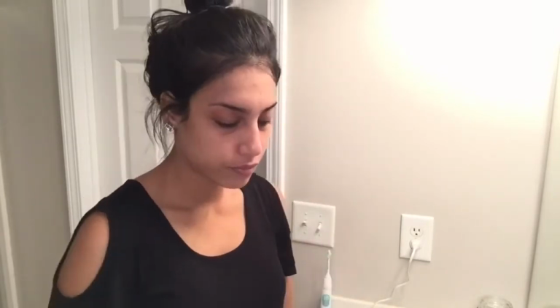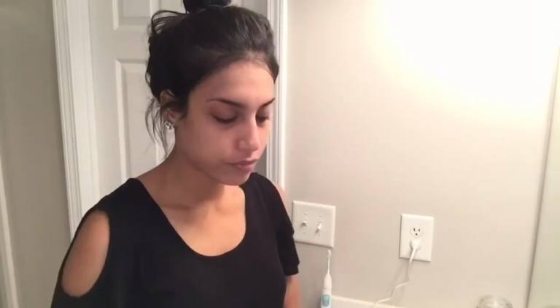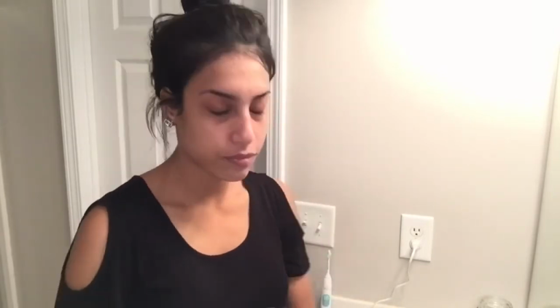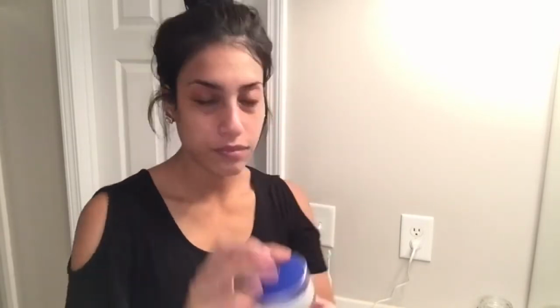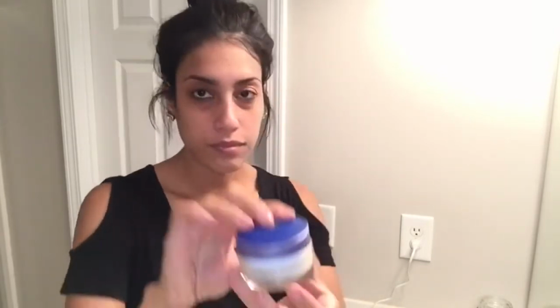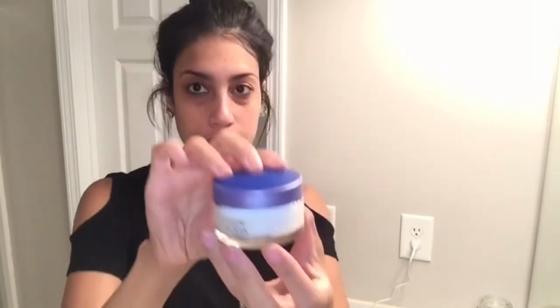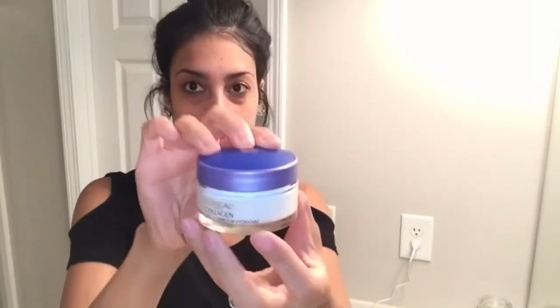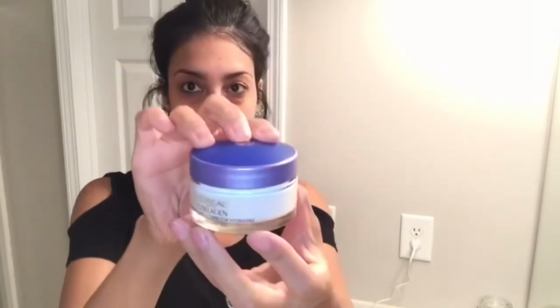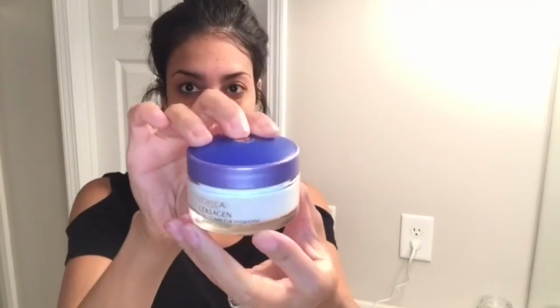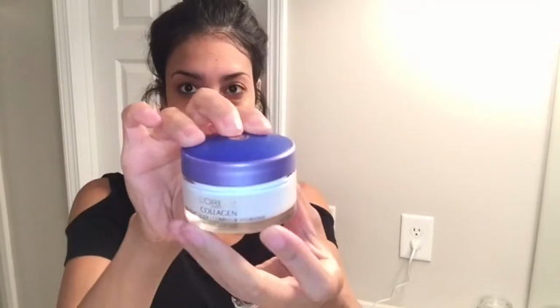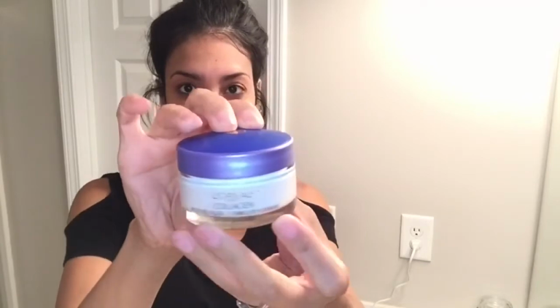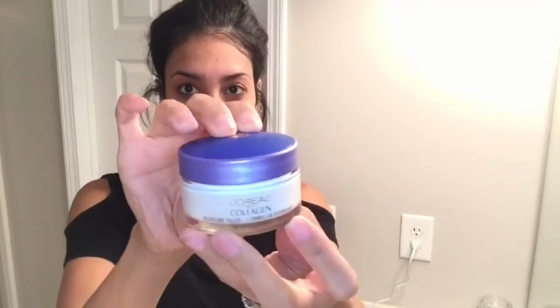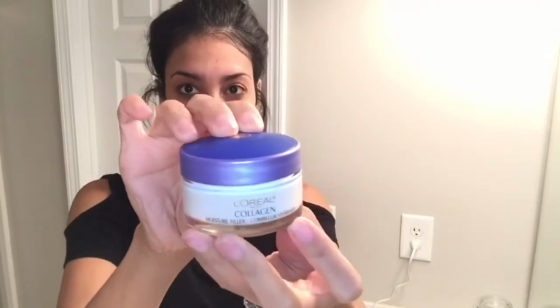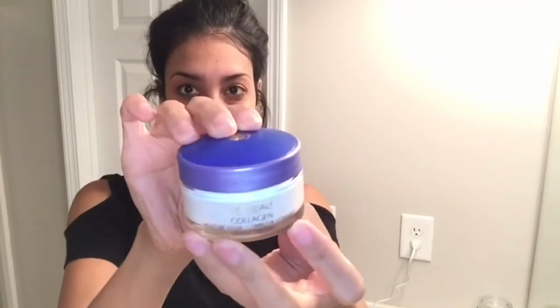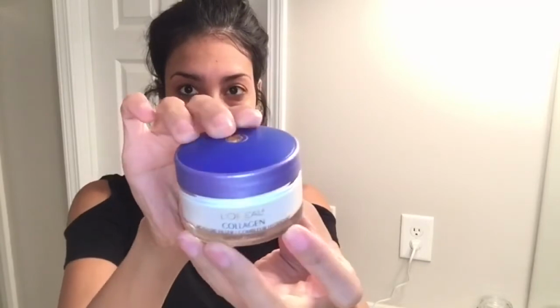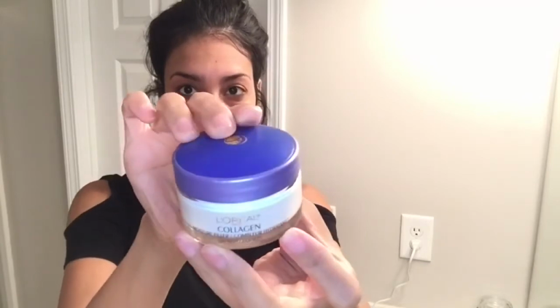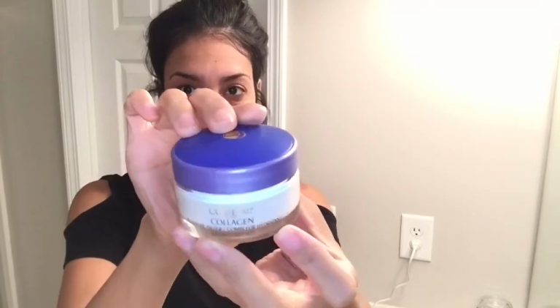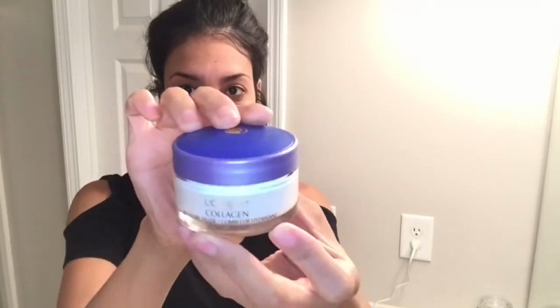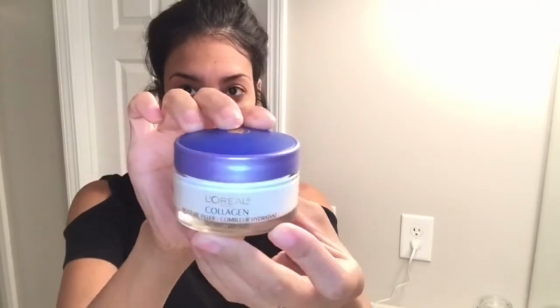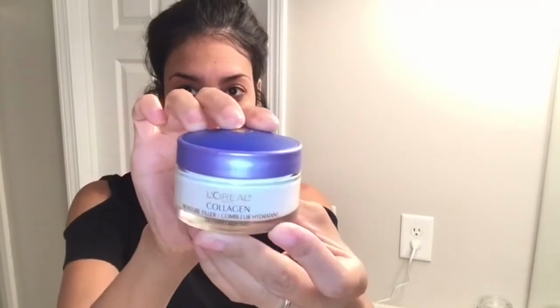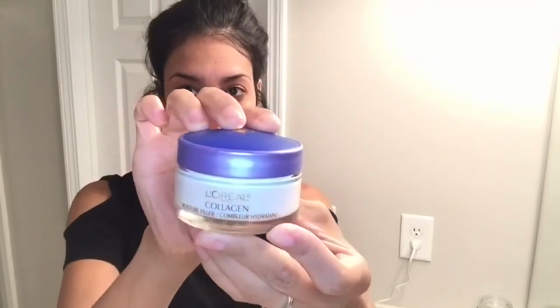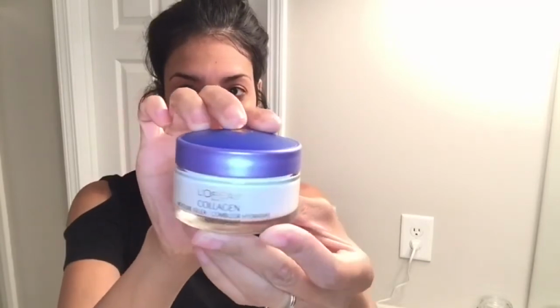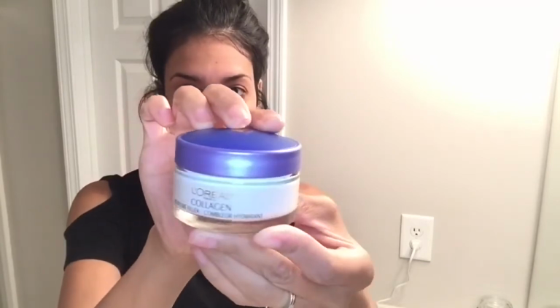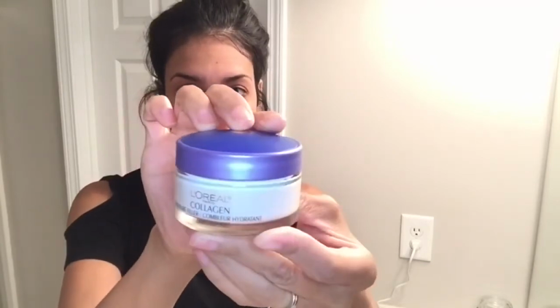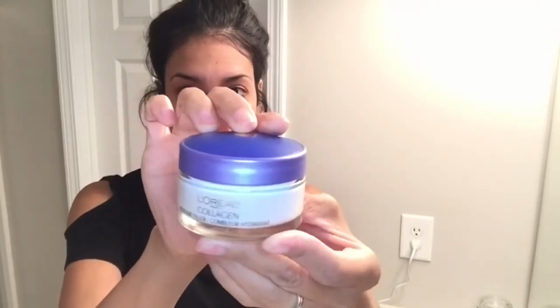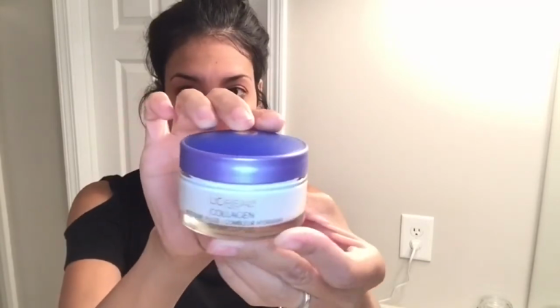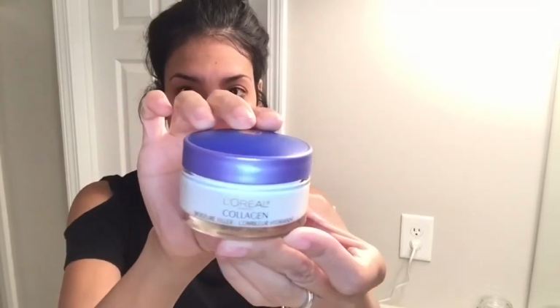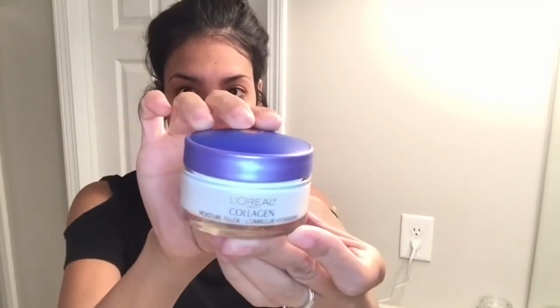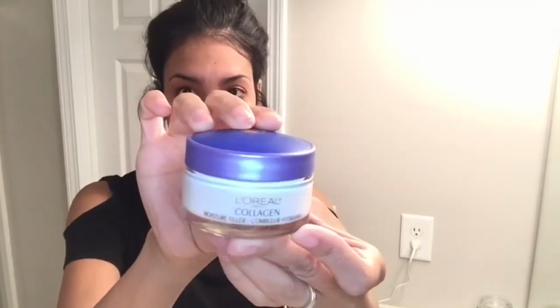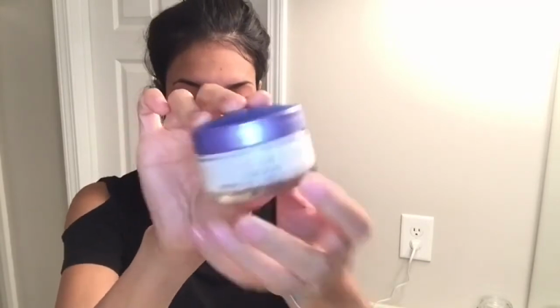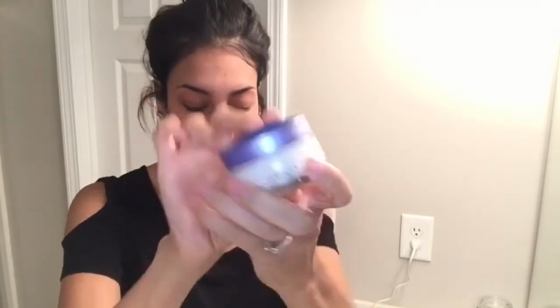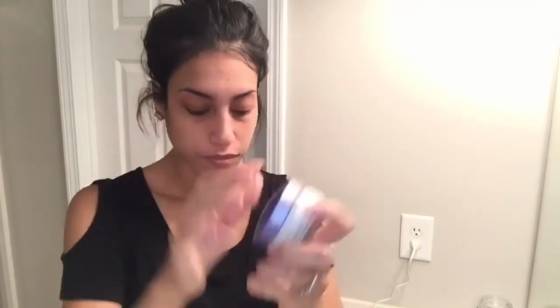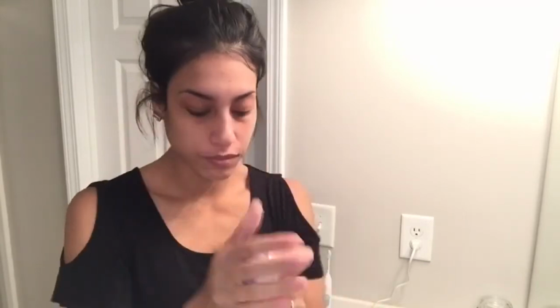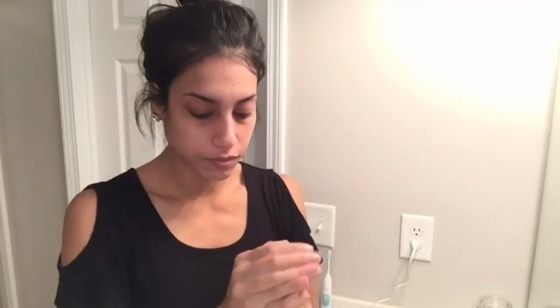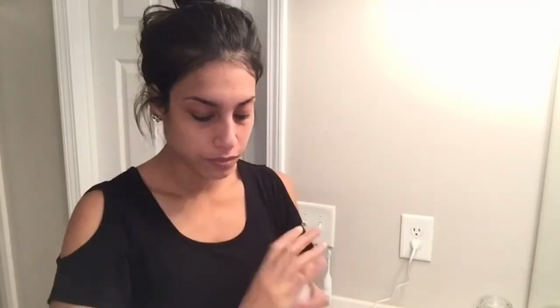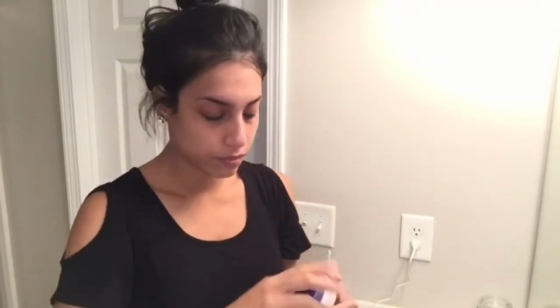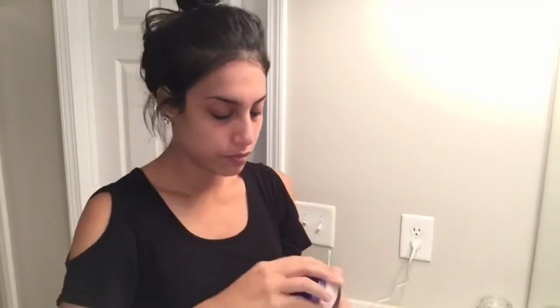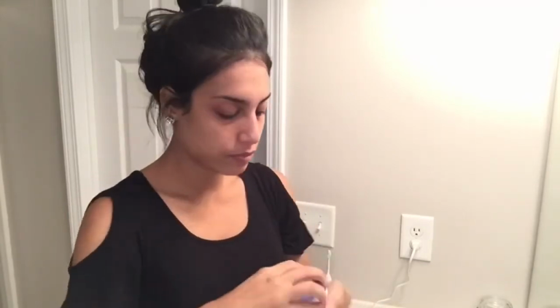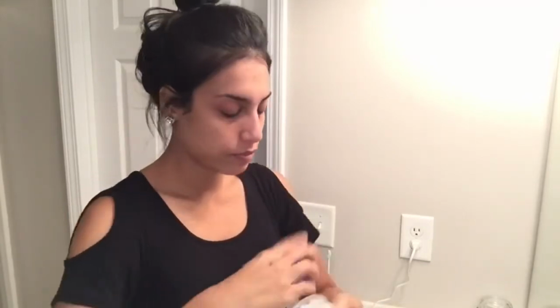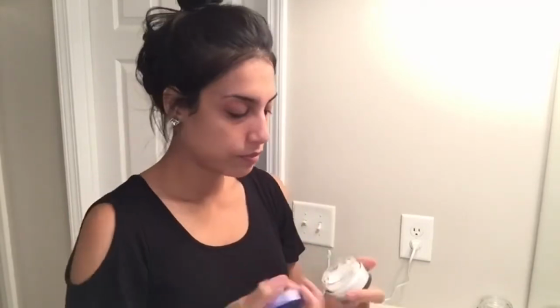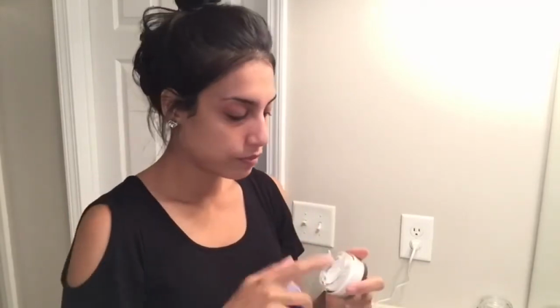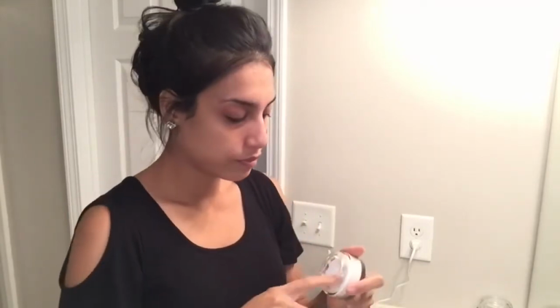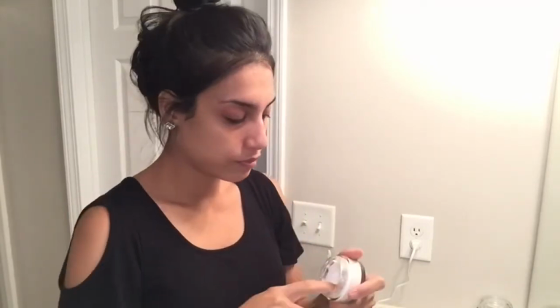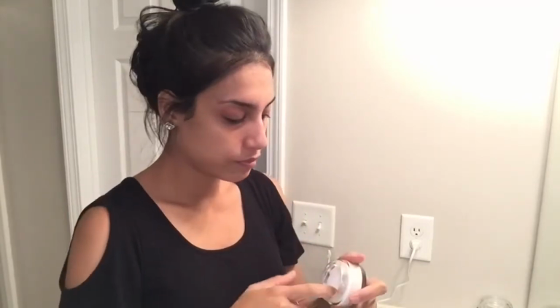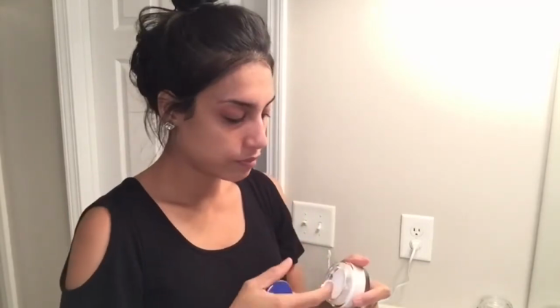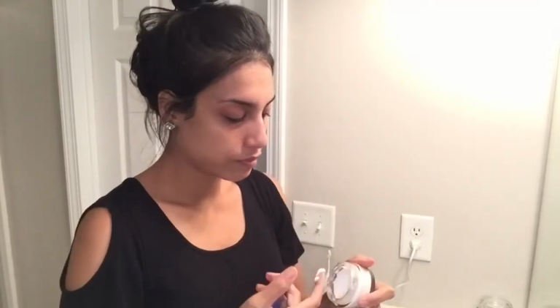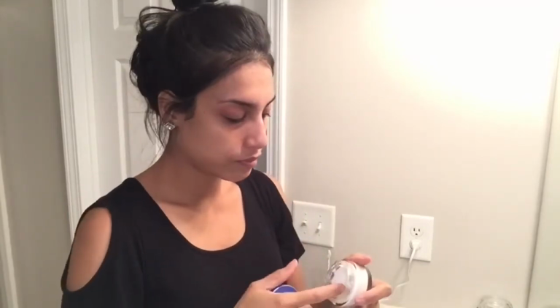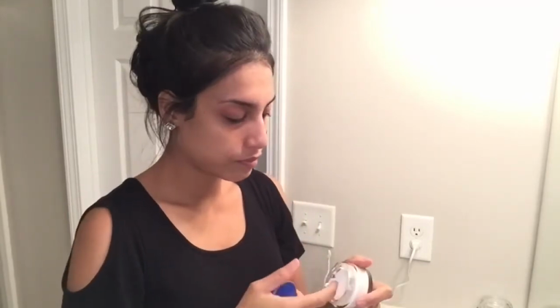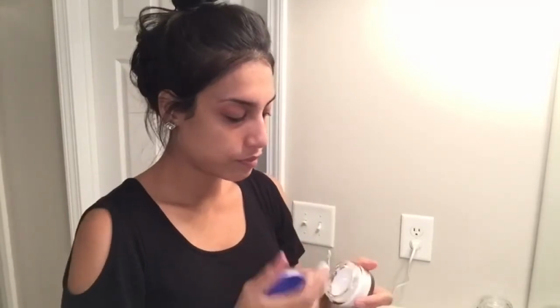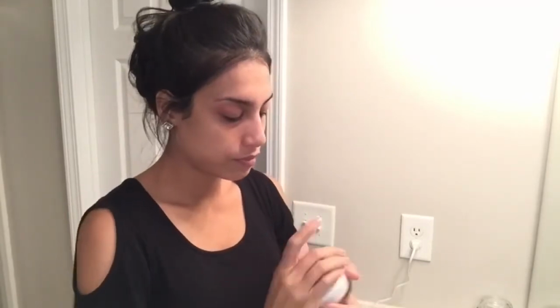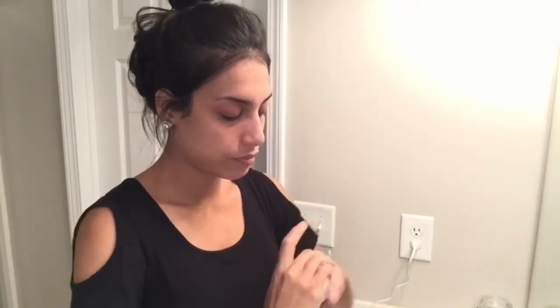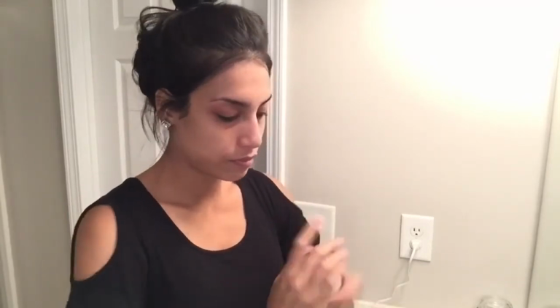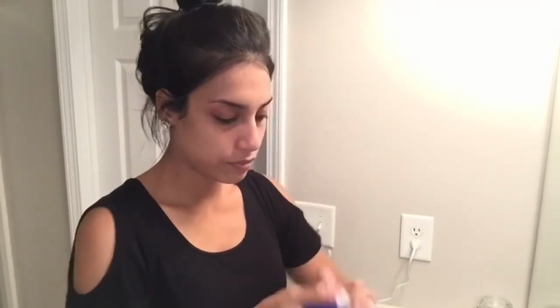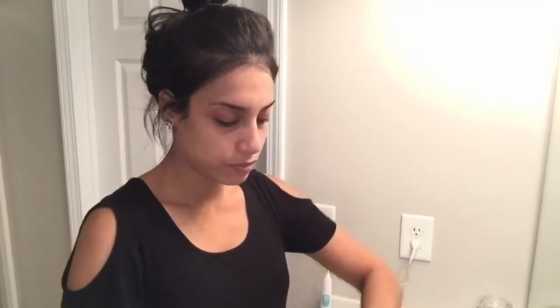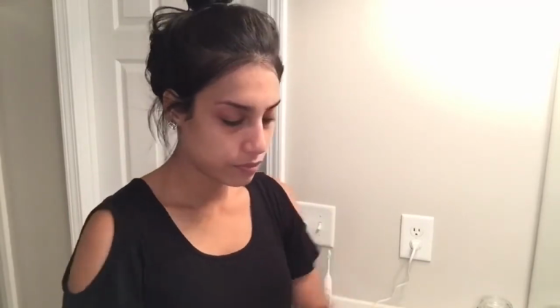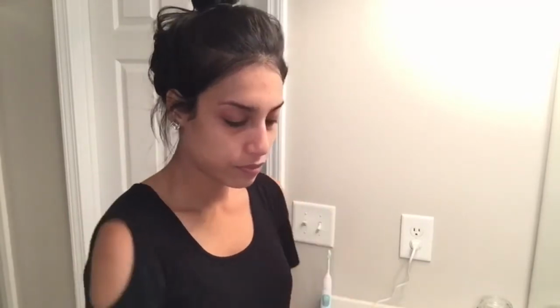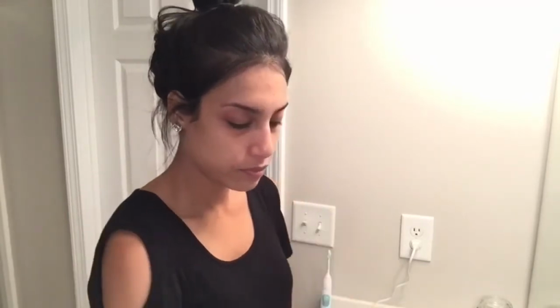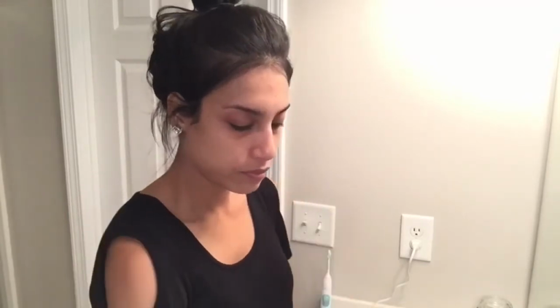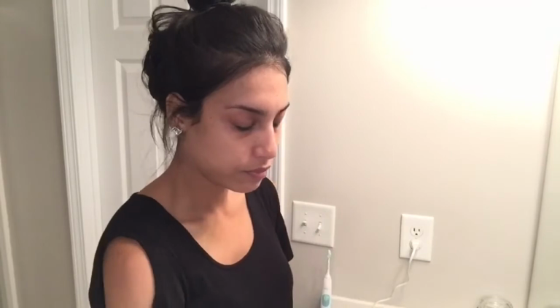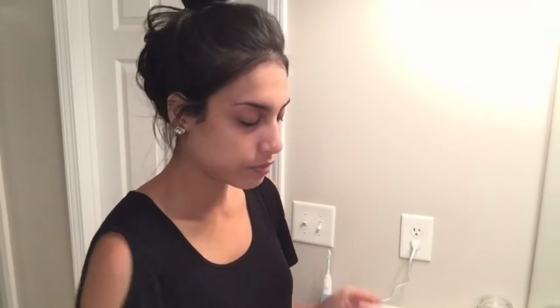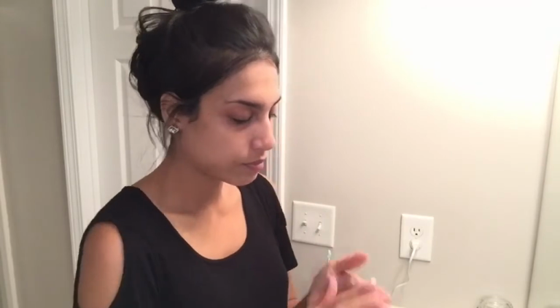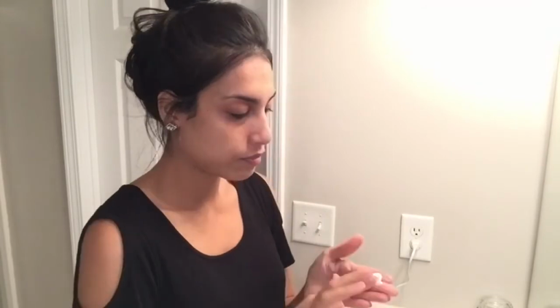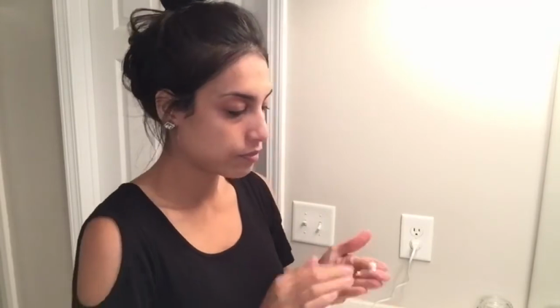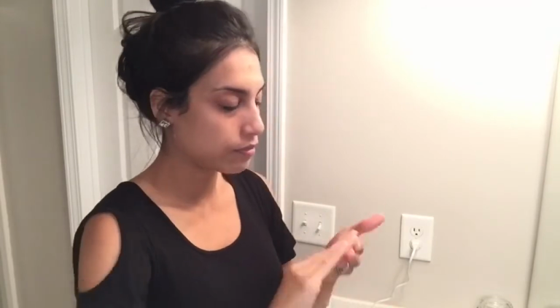Now I'm going to apply some of my L'Oreal collagen face cream. This face cream is so thick and moisturizing — it leaves my face feeling so soft and I love it.